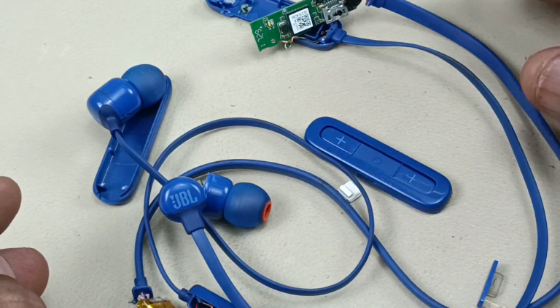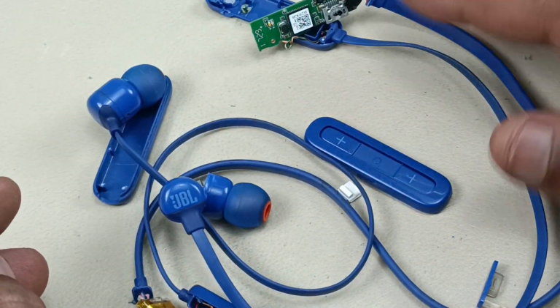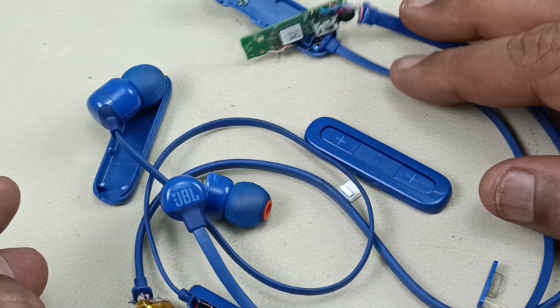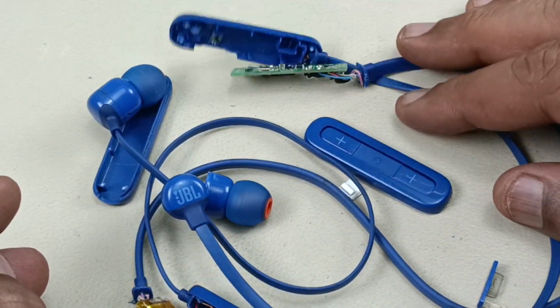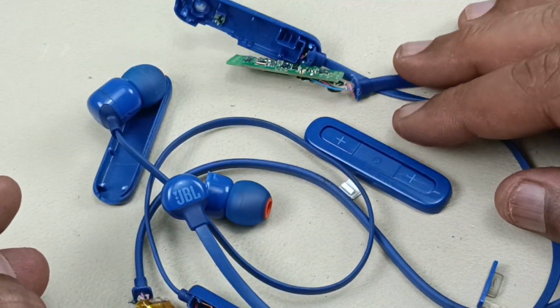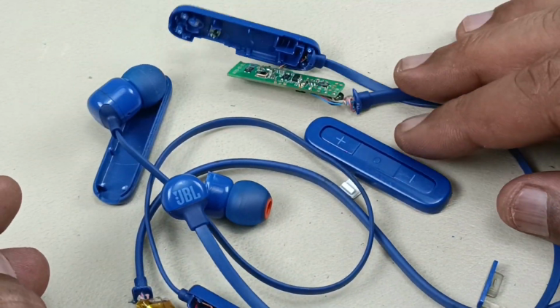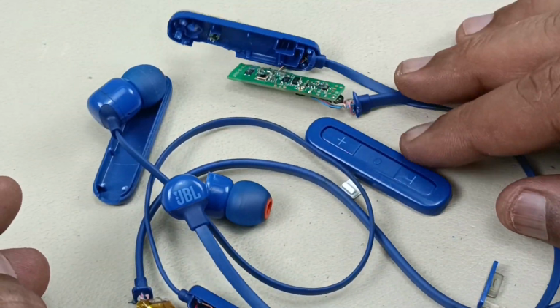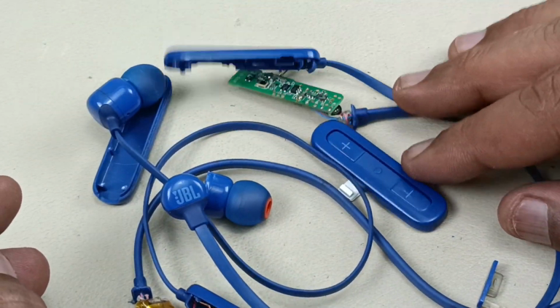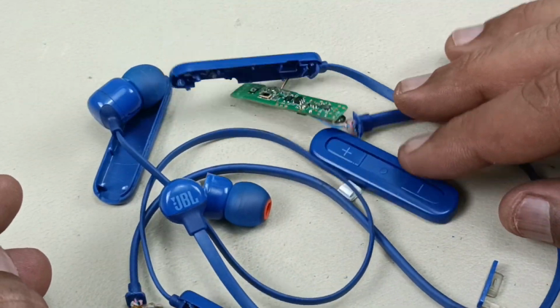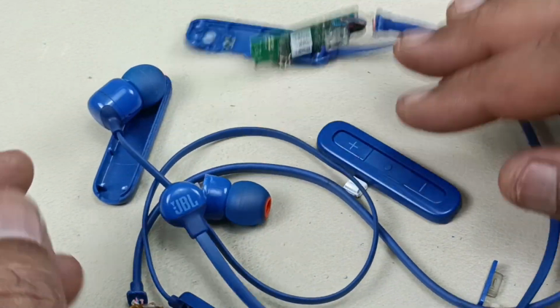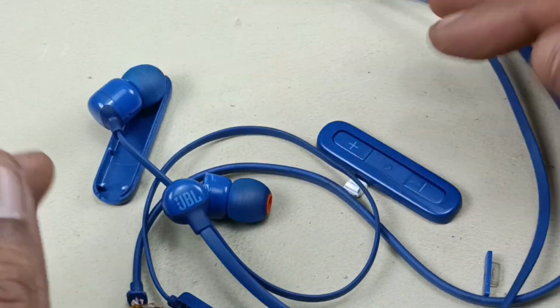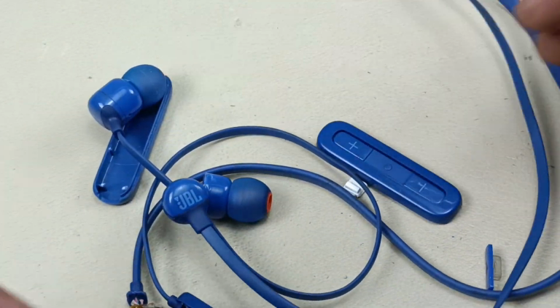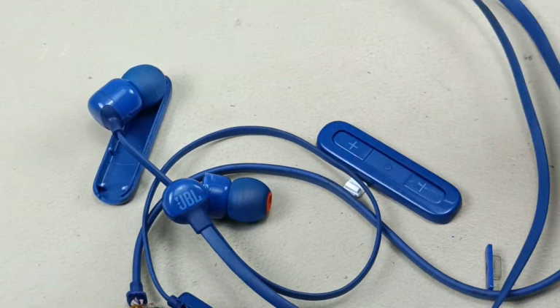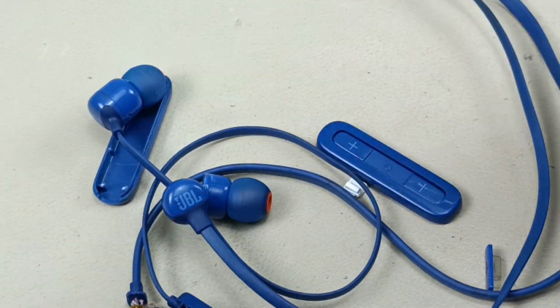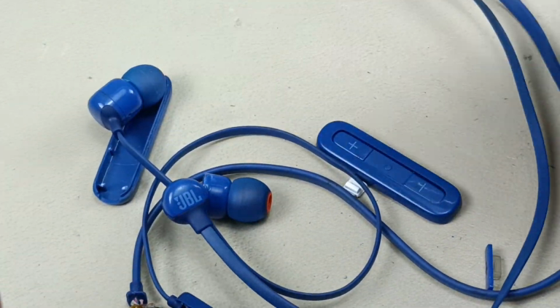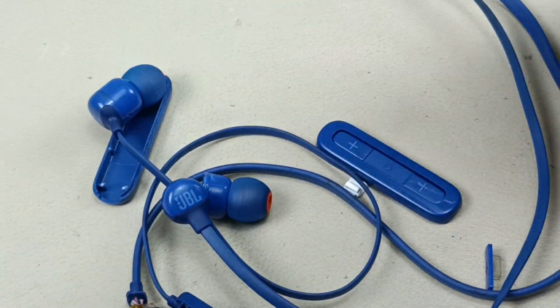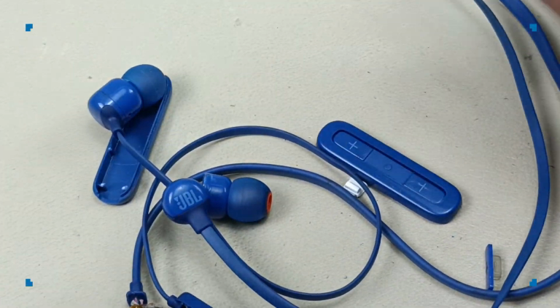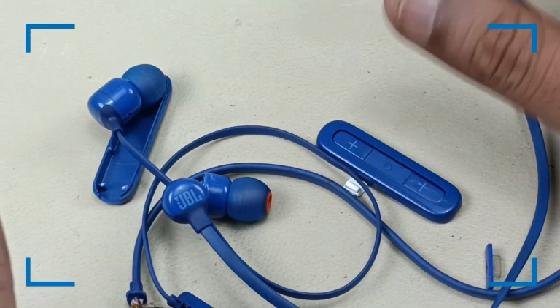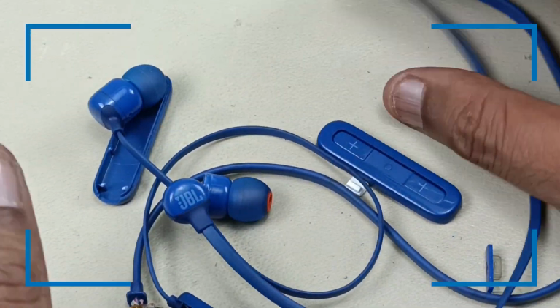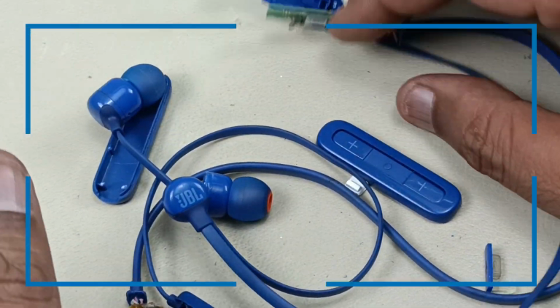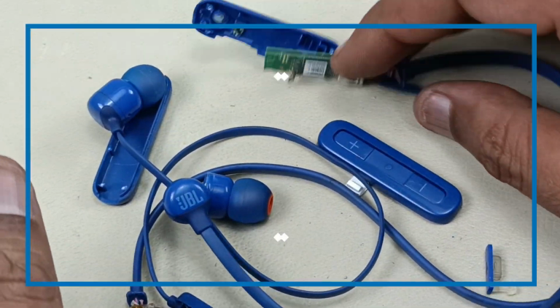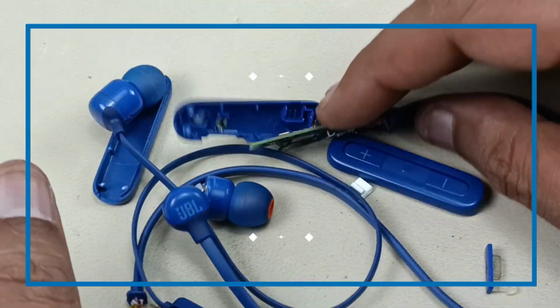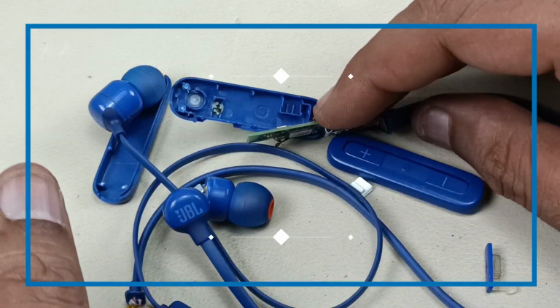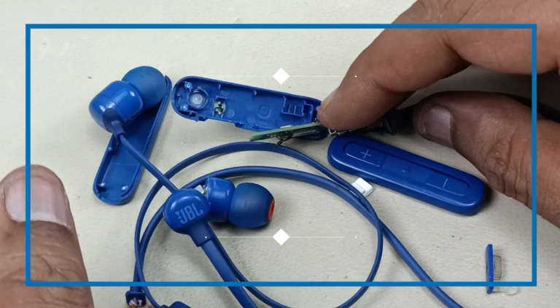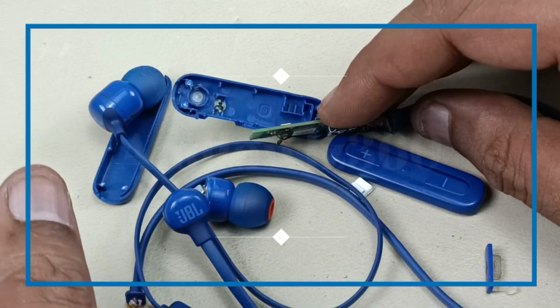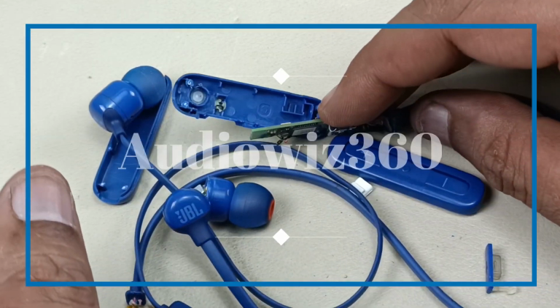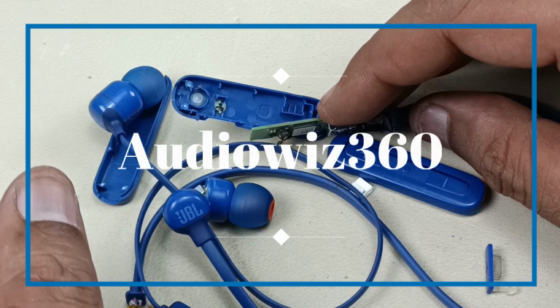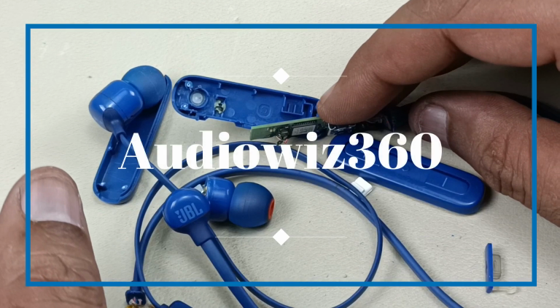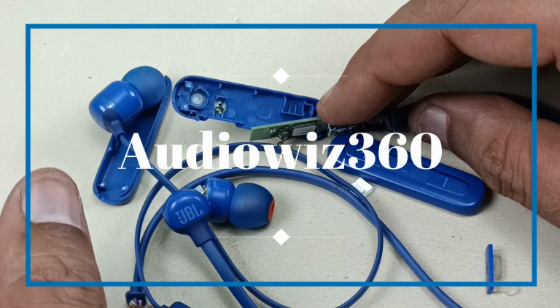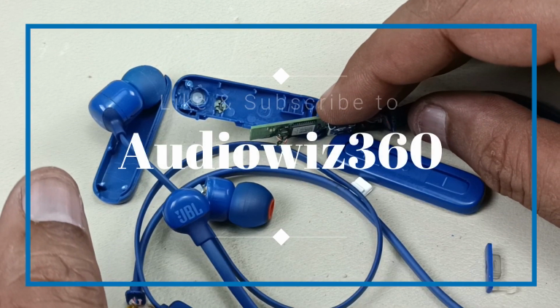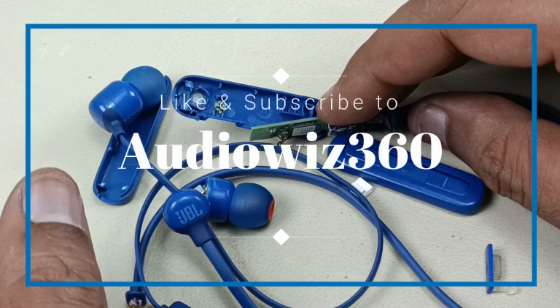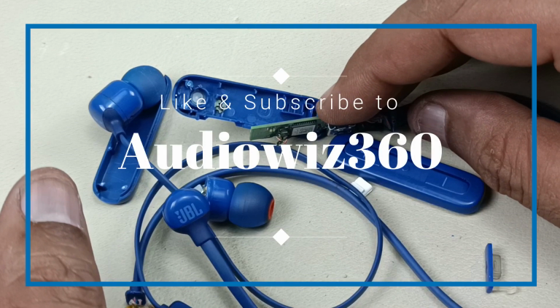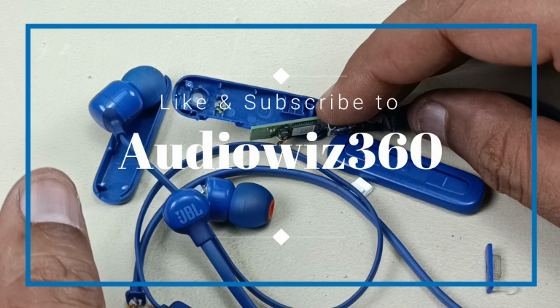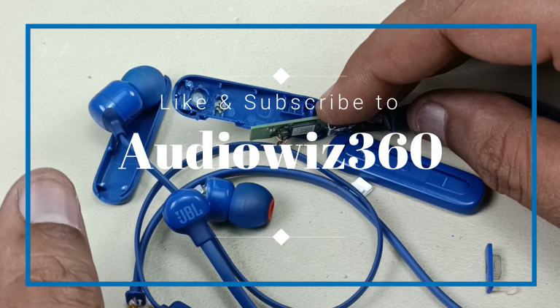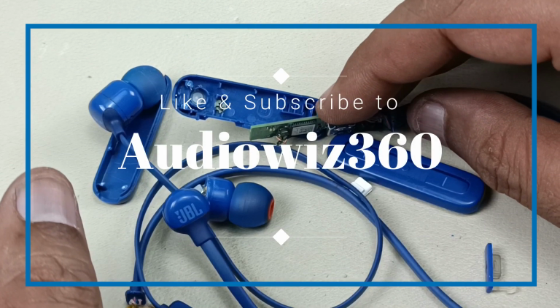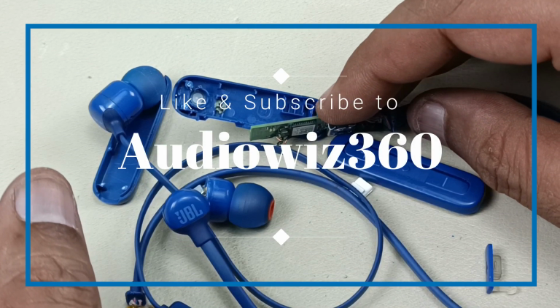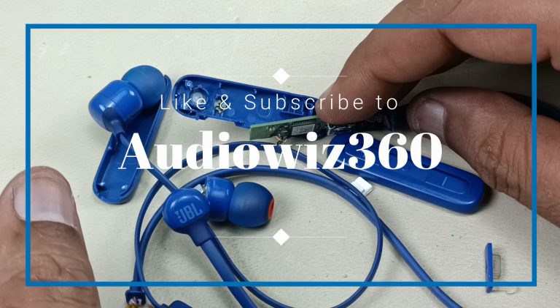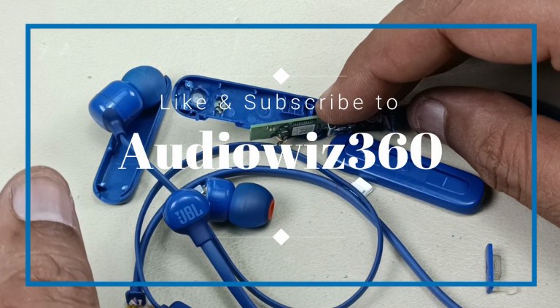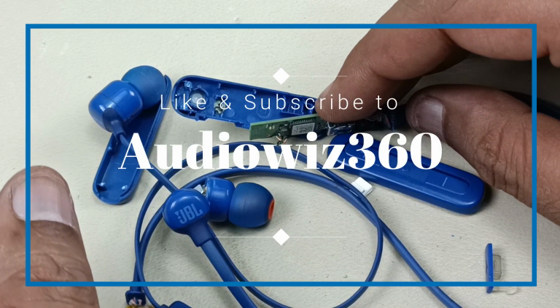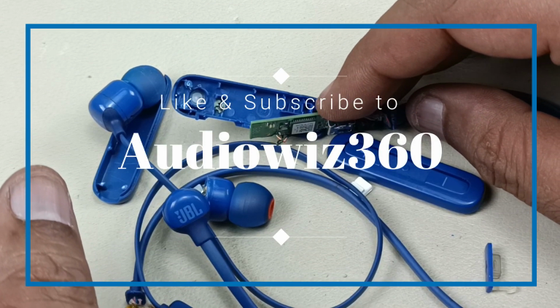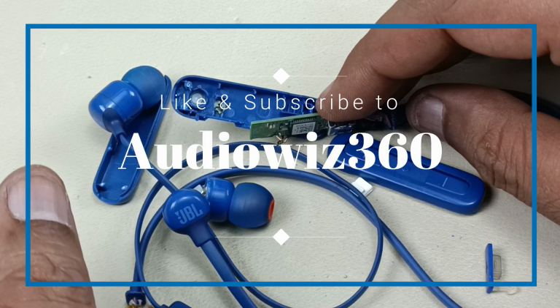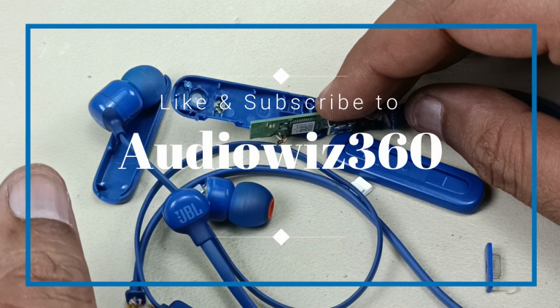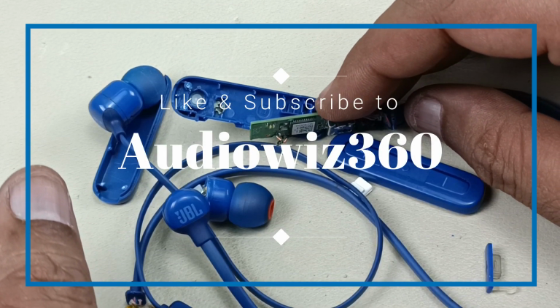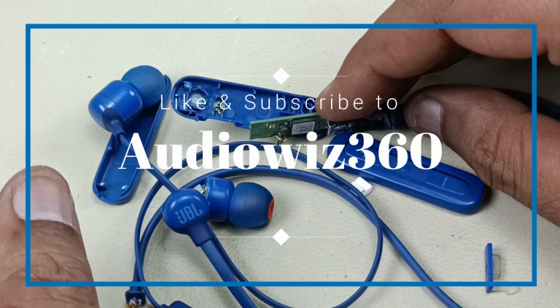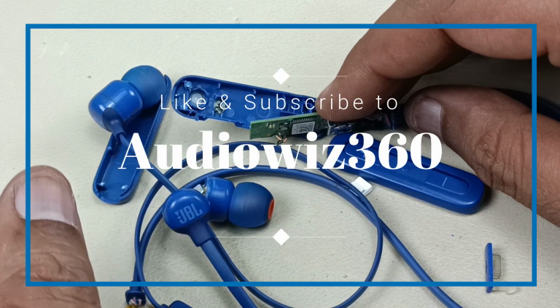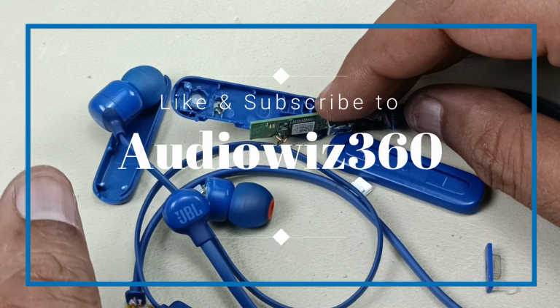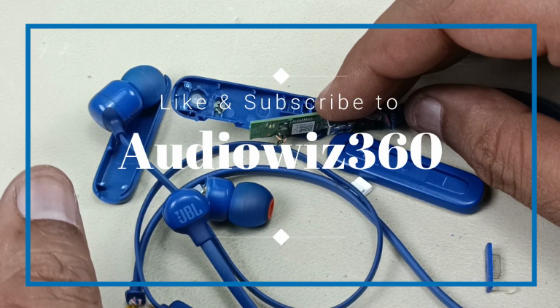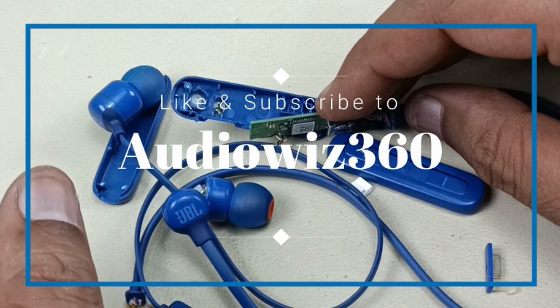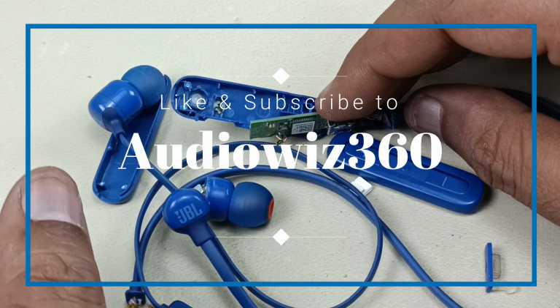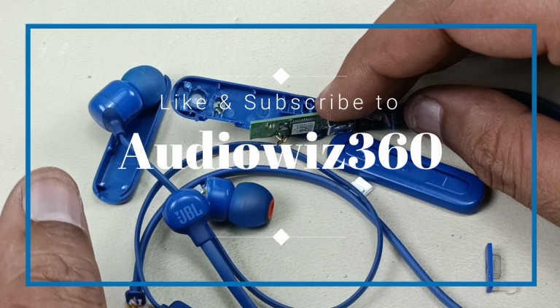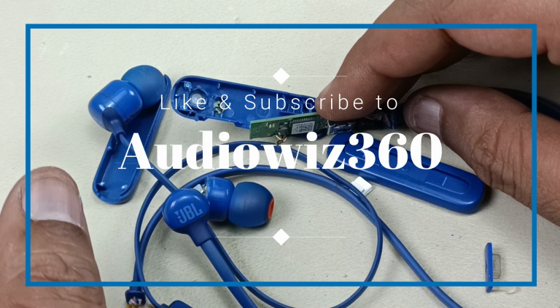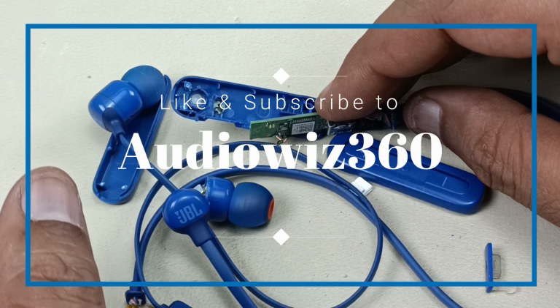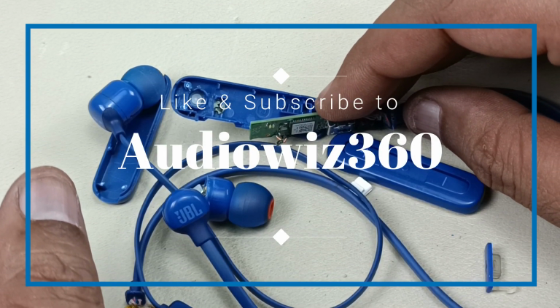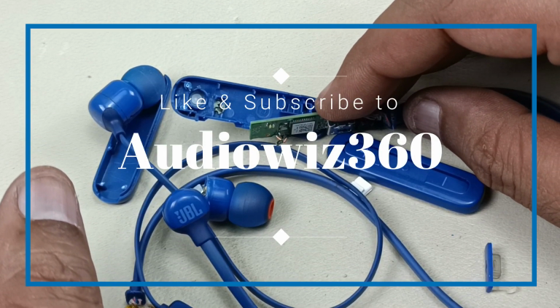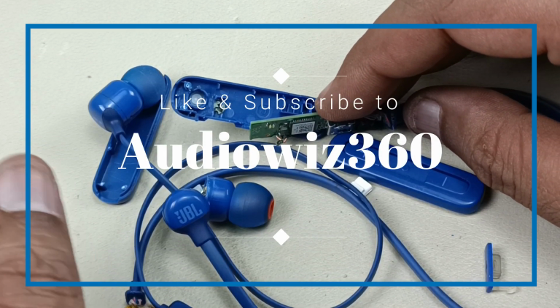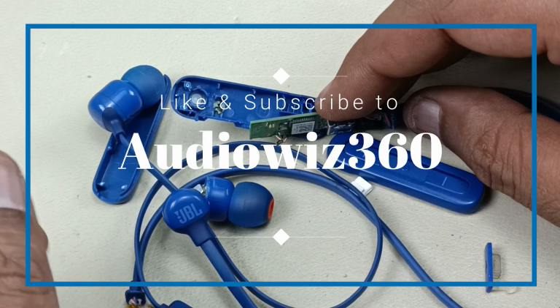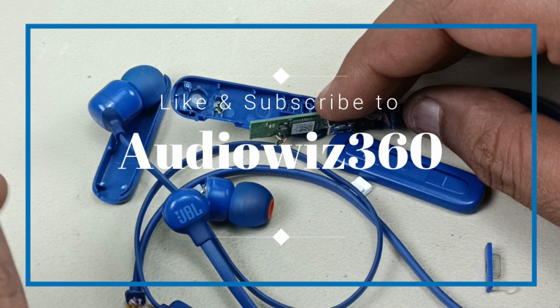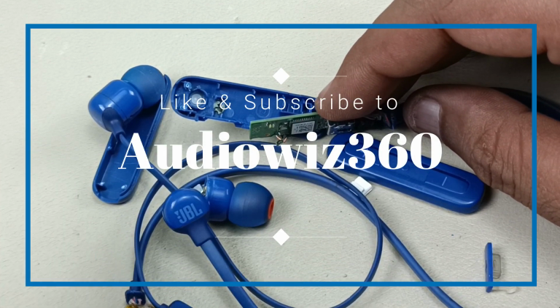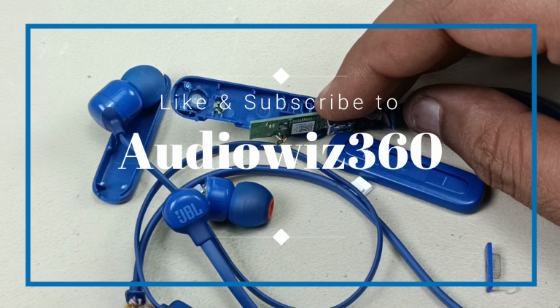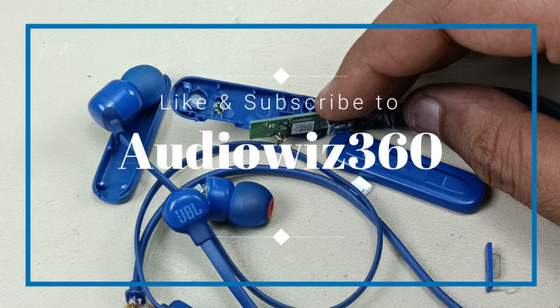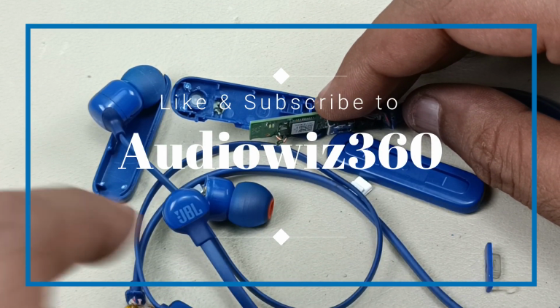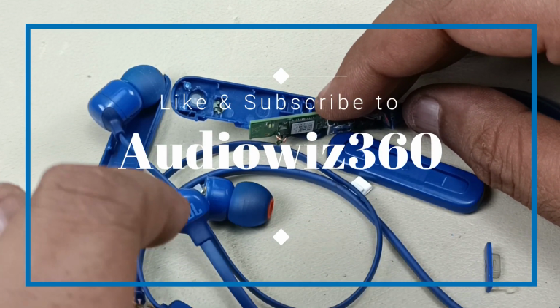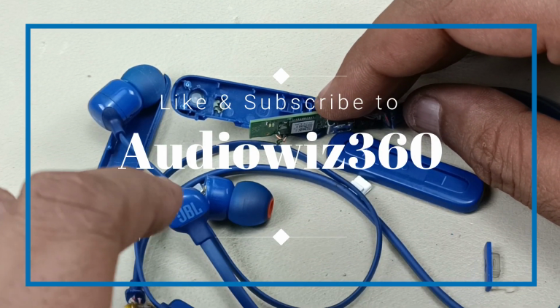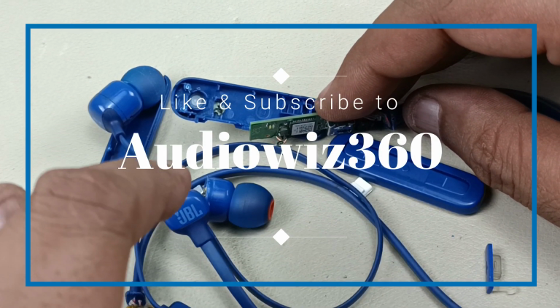Thanks for watching the video. If you like the video, please like, share, and subscribe to AudioViz 360, and comment in the comment section below.